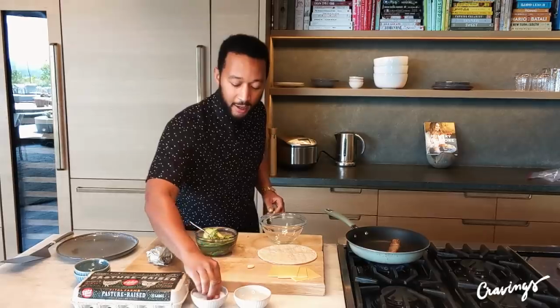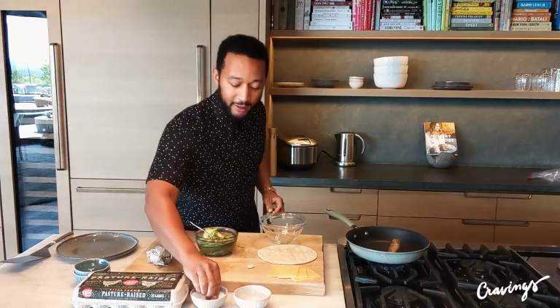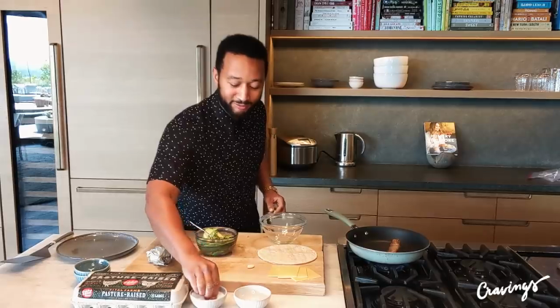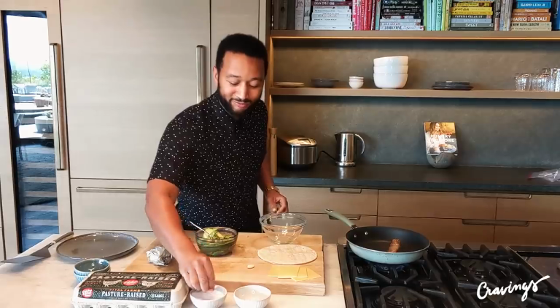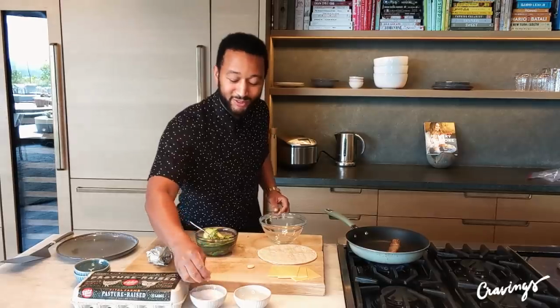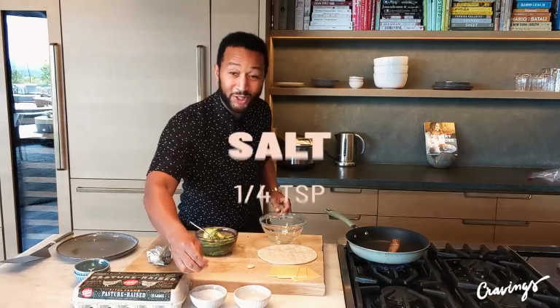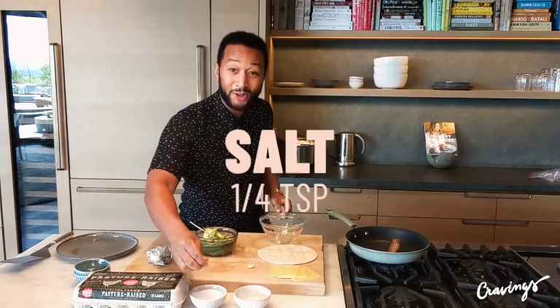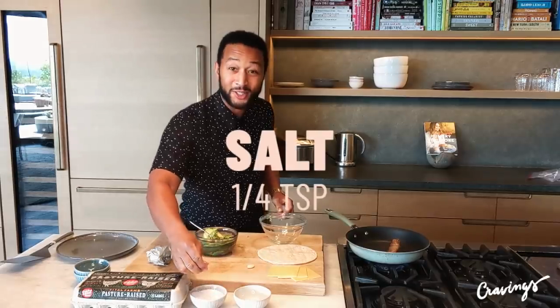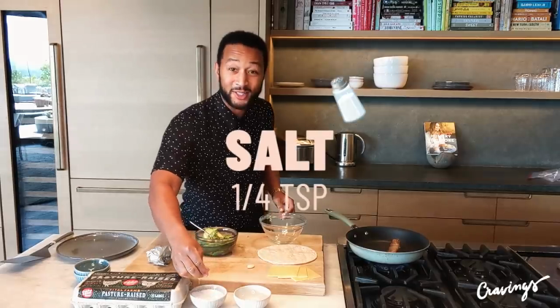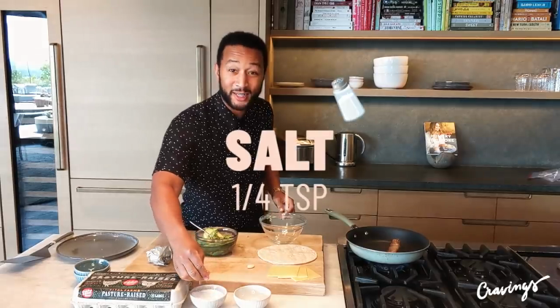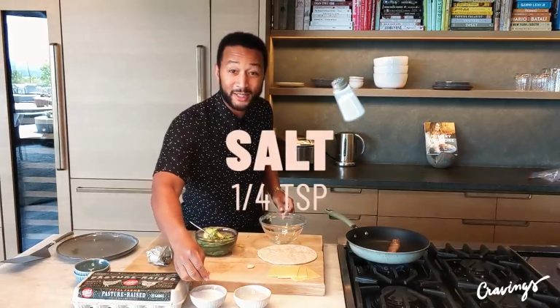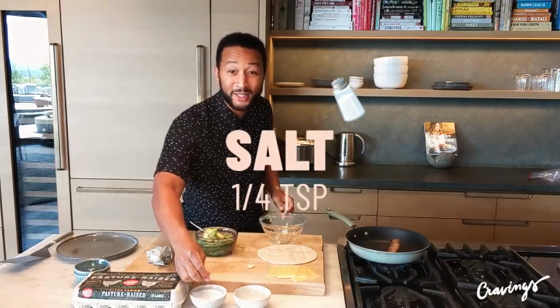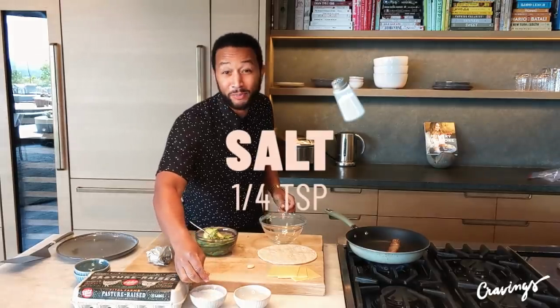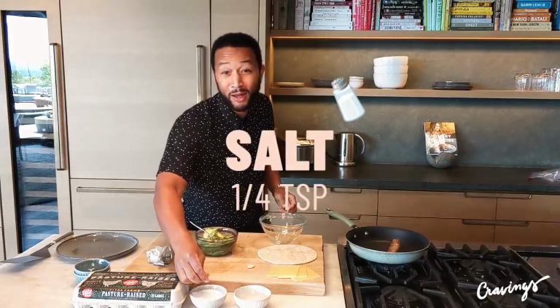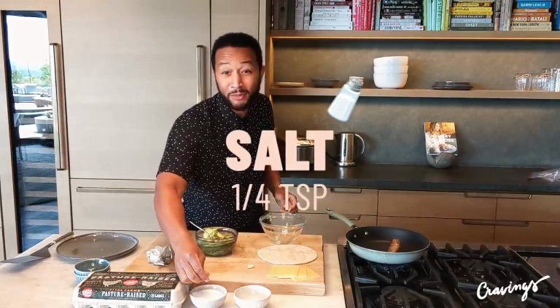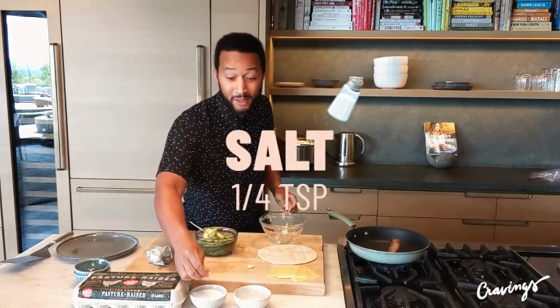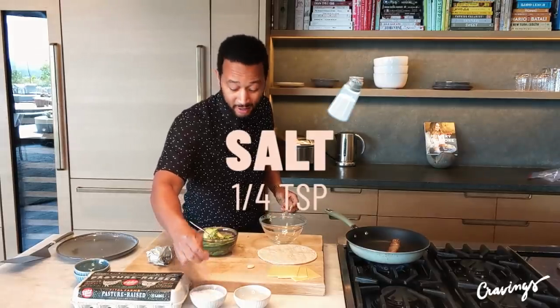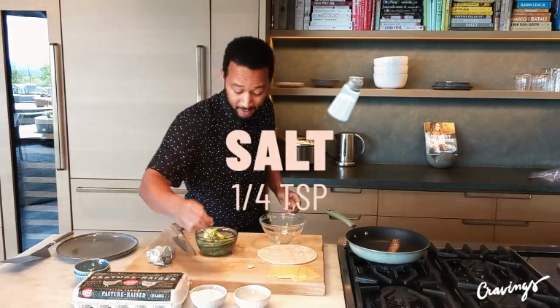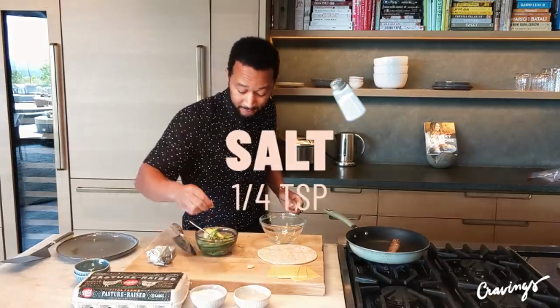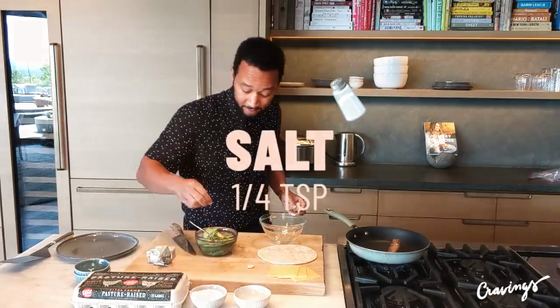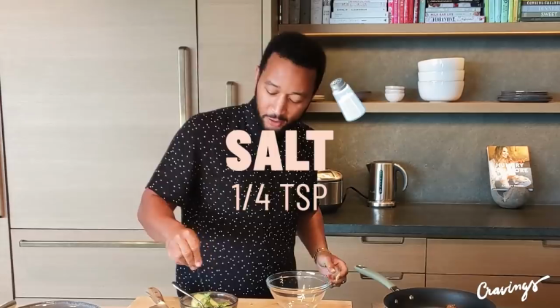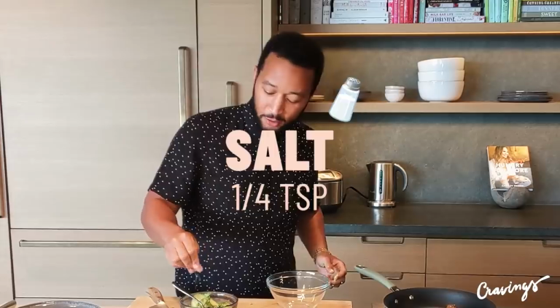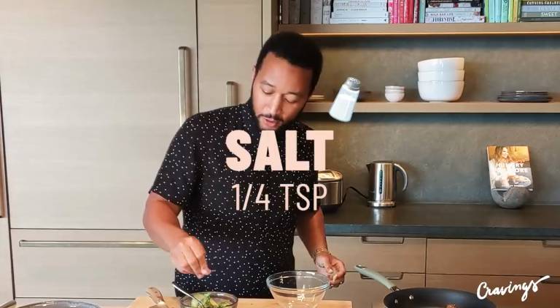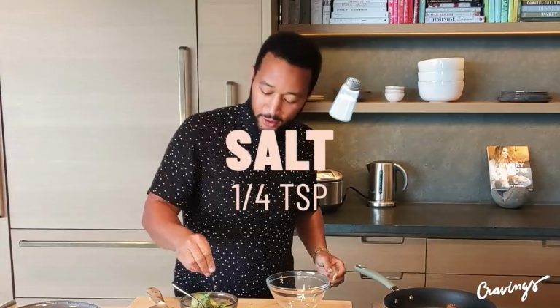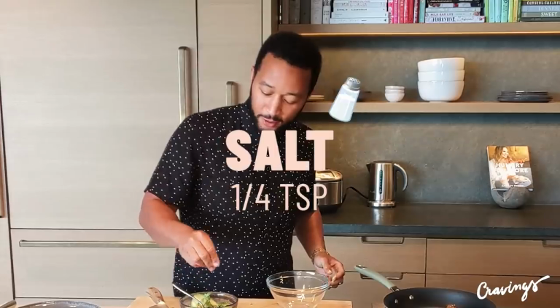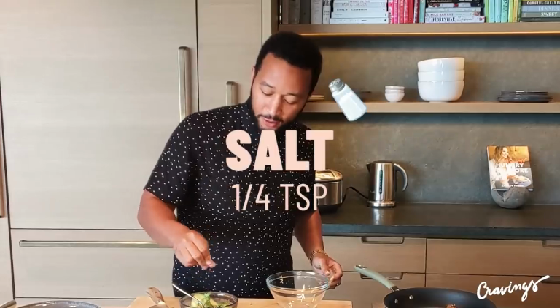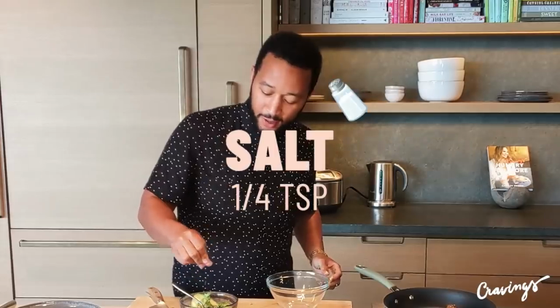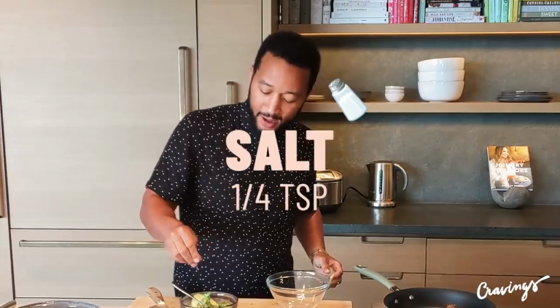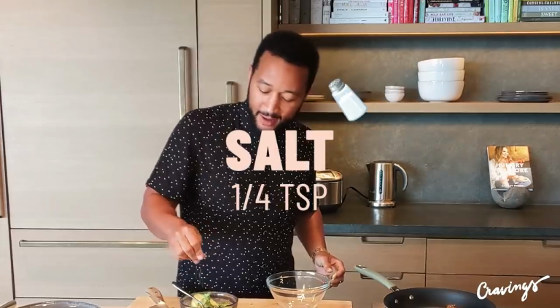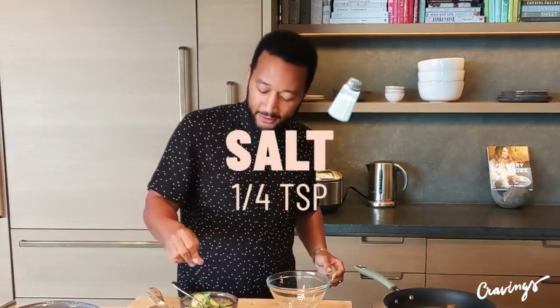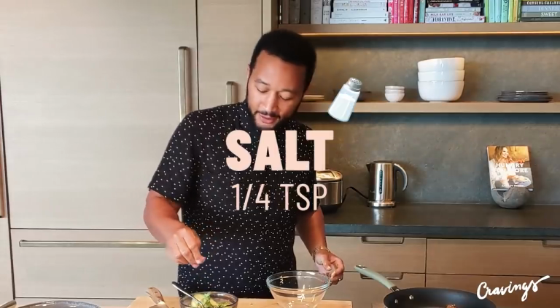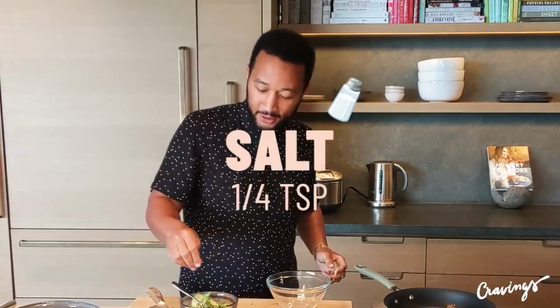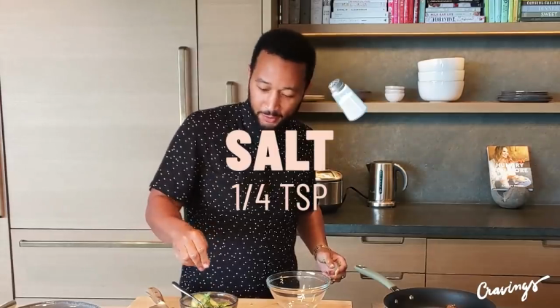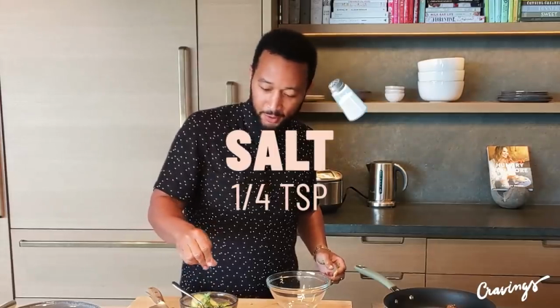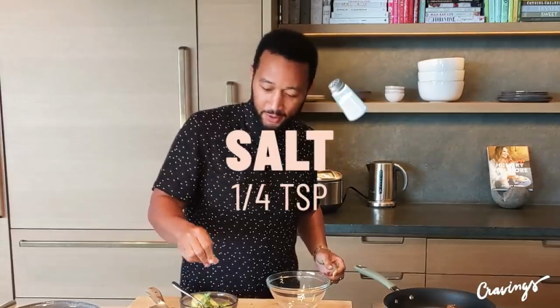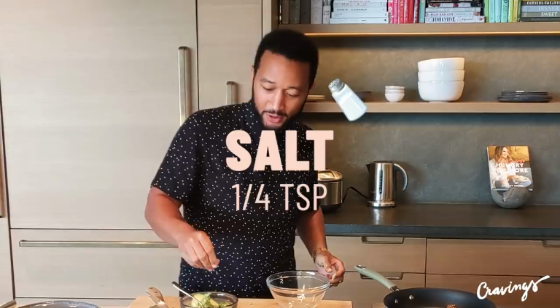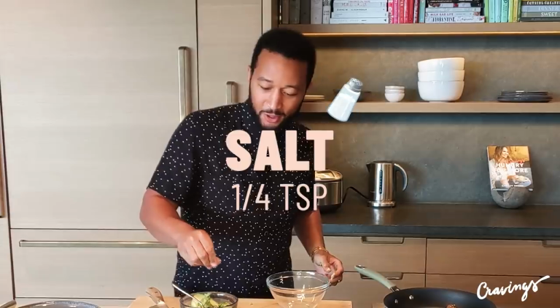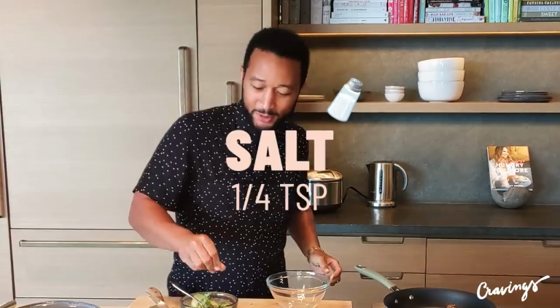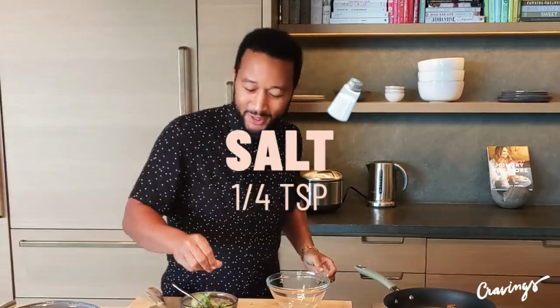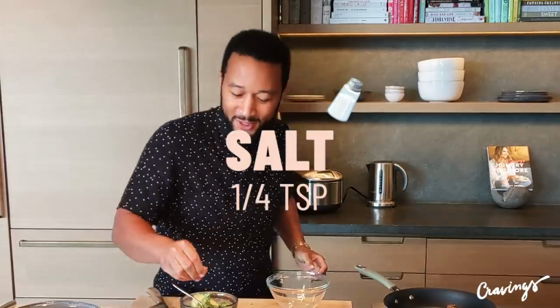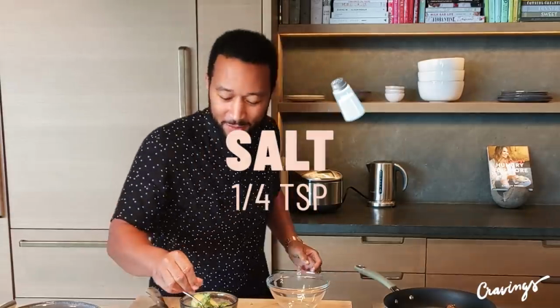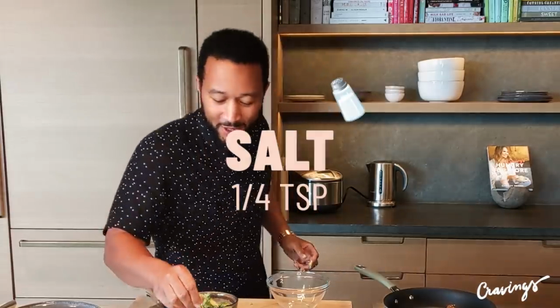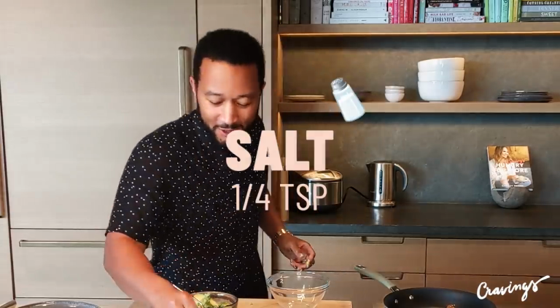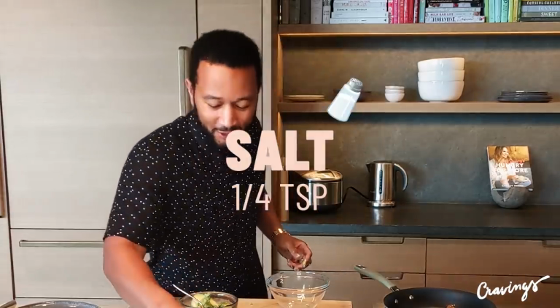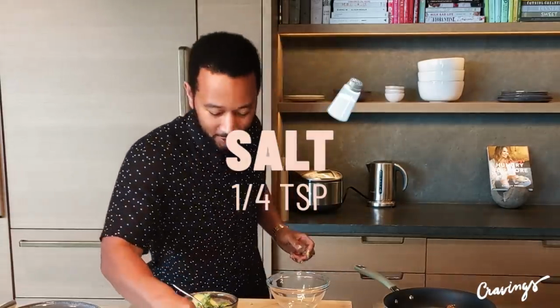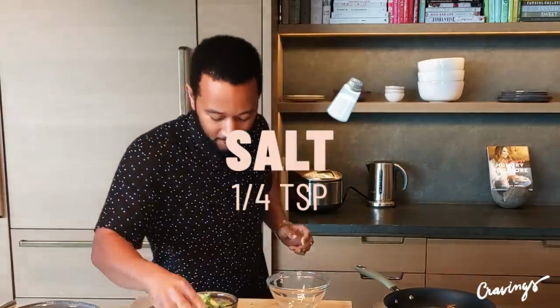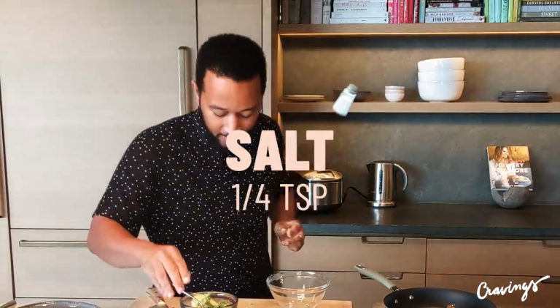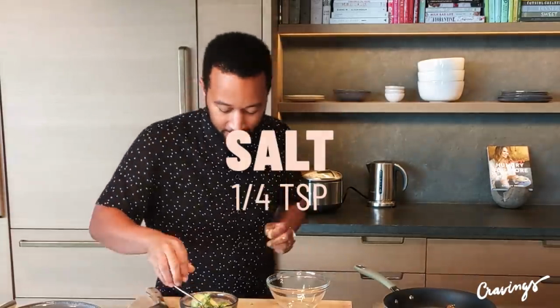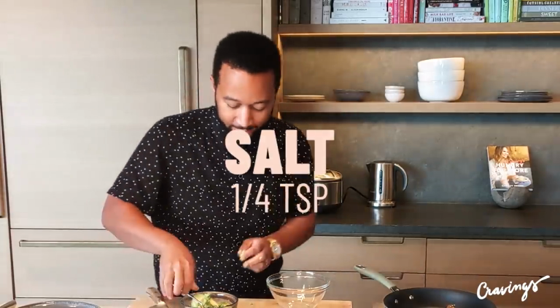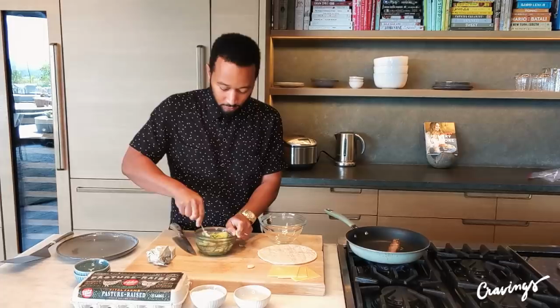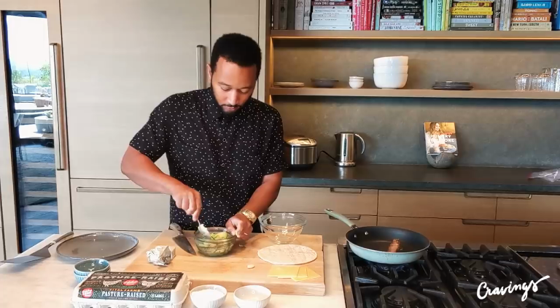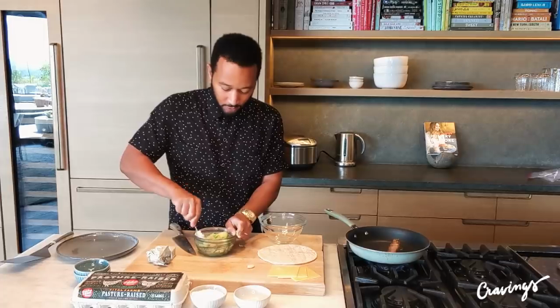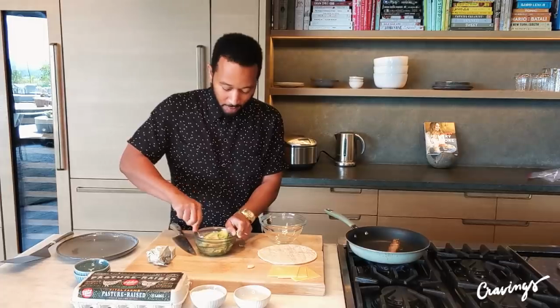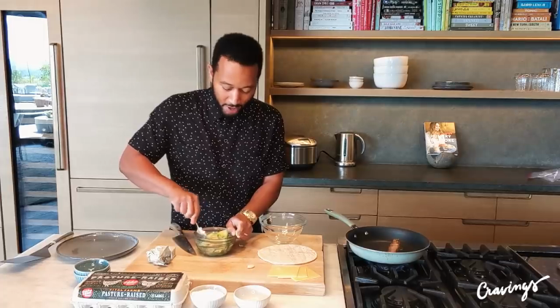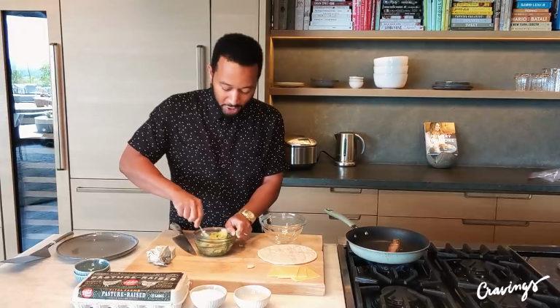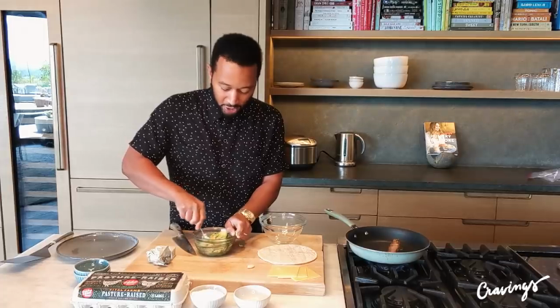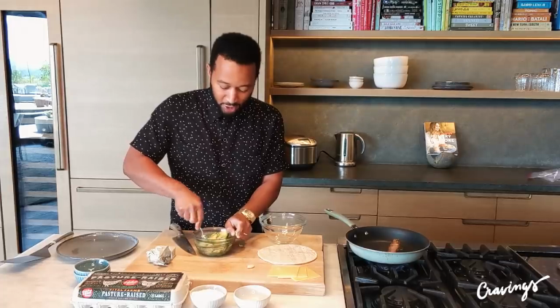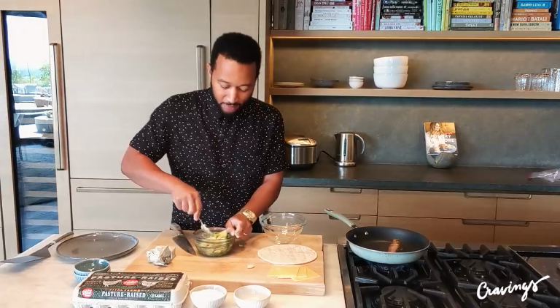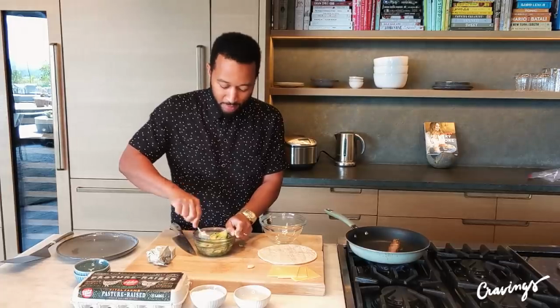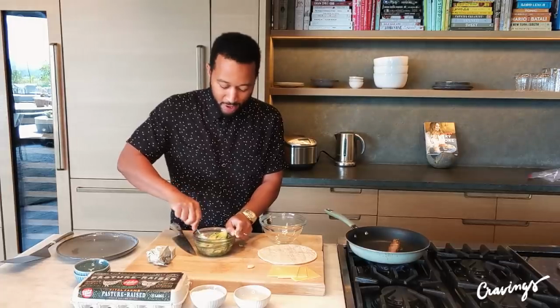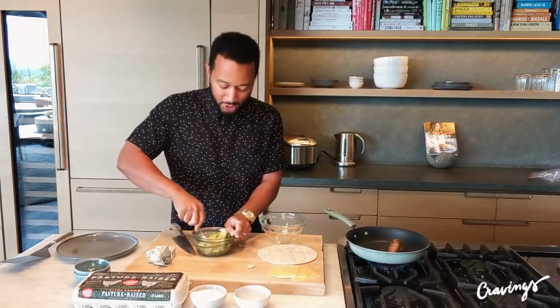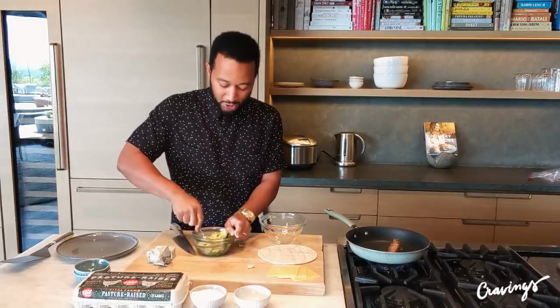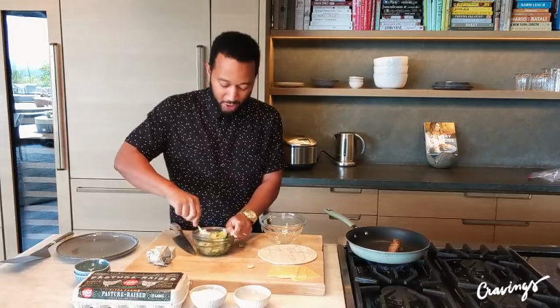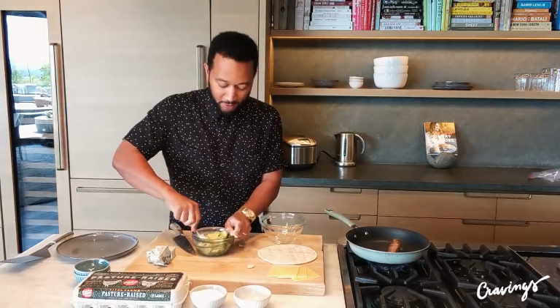I salt to taste — it's probably like a quarter to a half a teaspoon of salt, but just keep tasting it until you like it. Mash it up, mash it up.